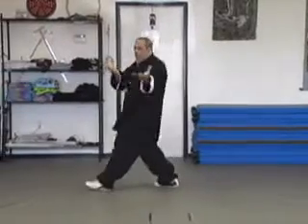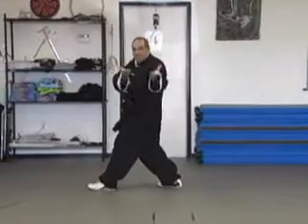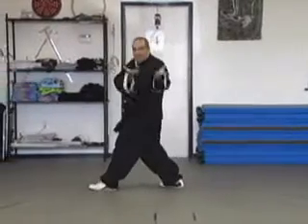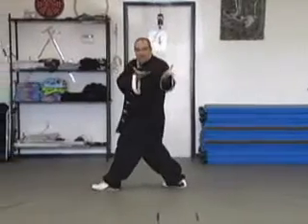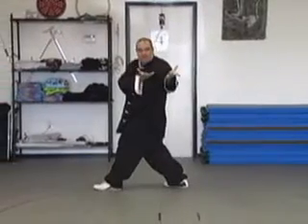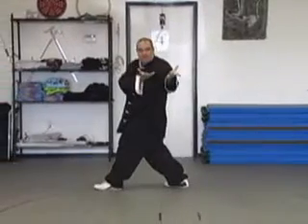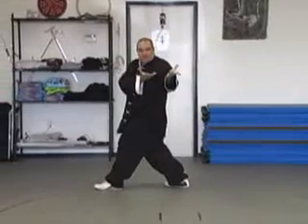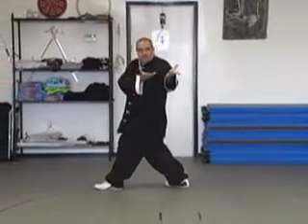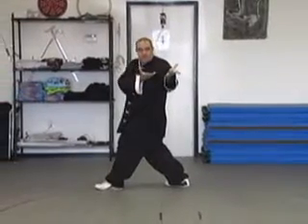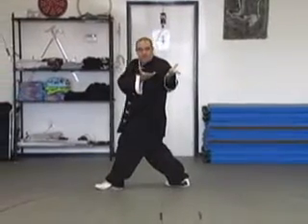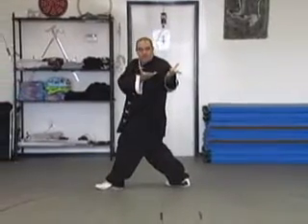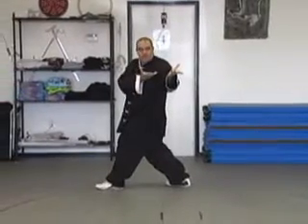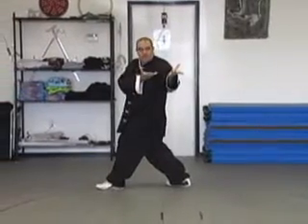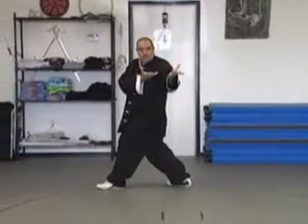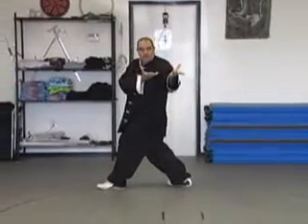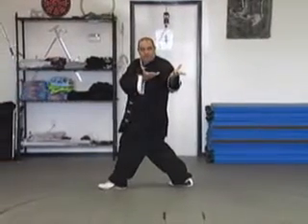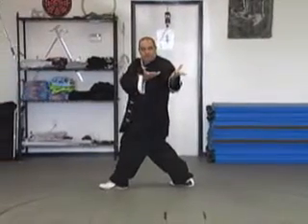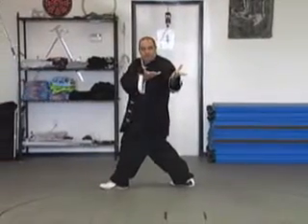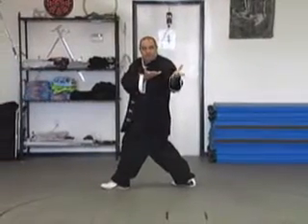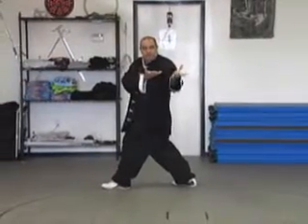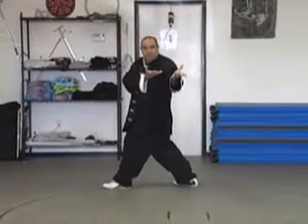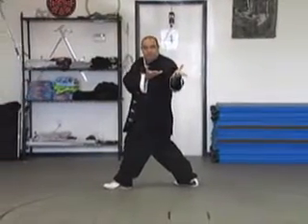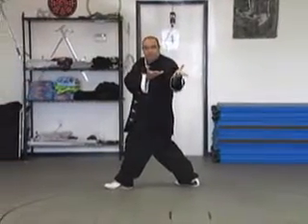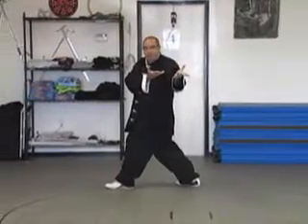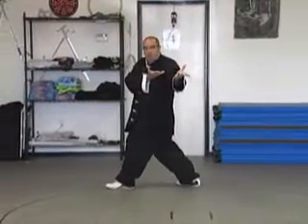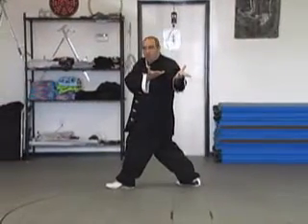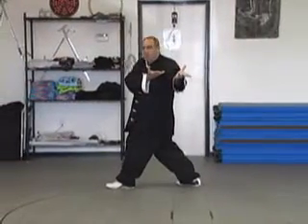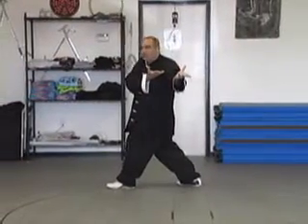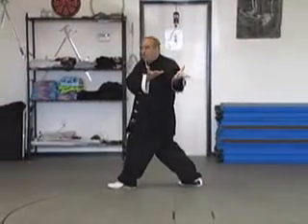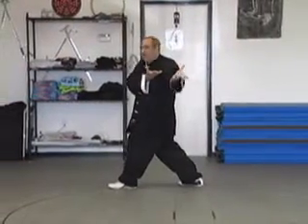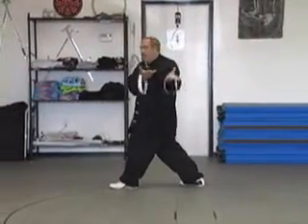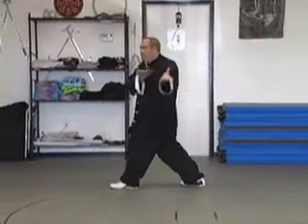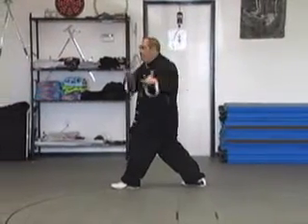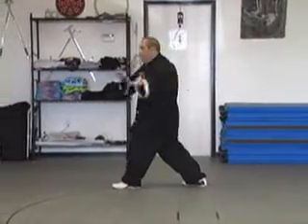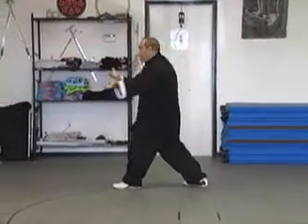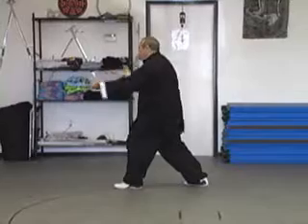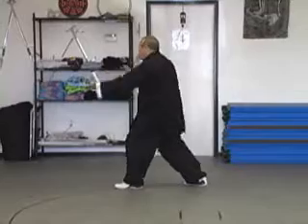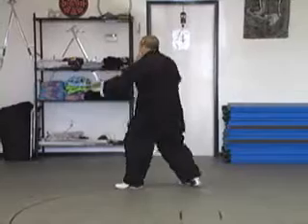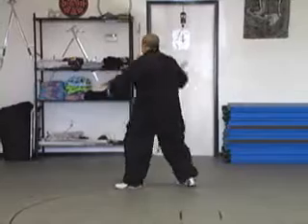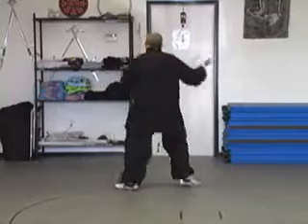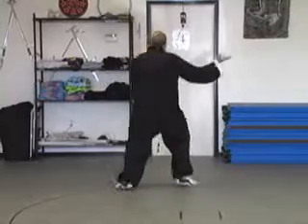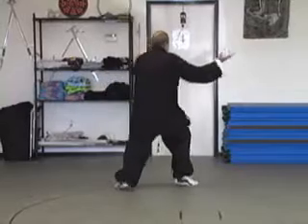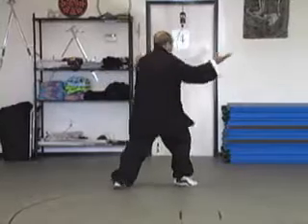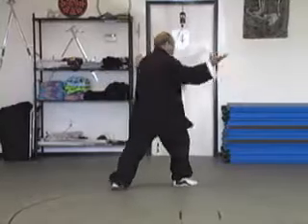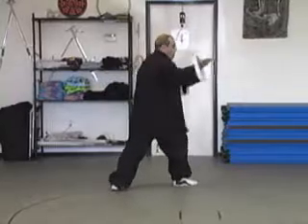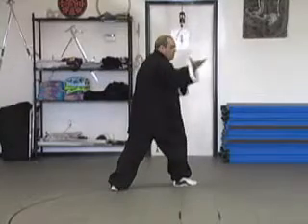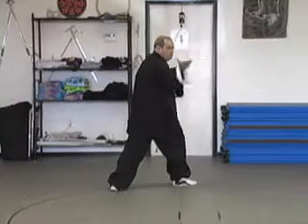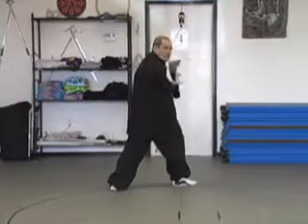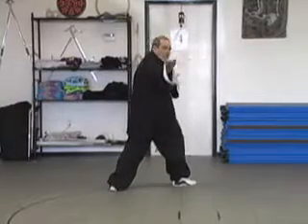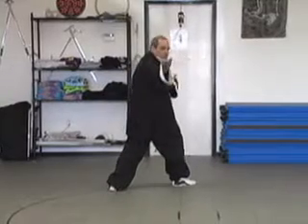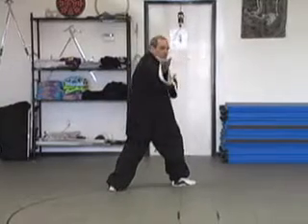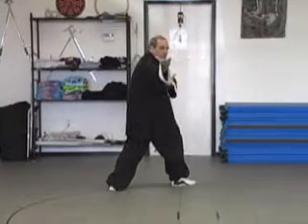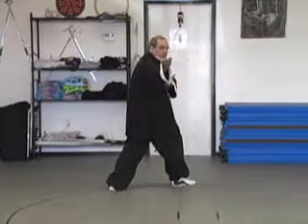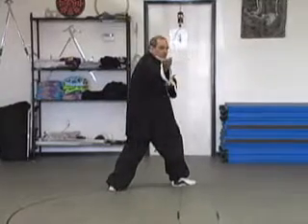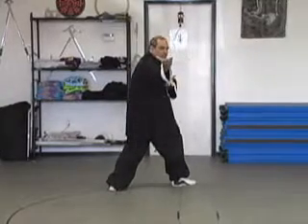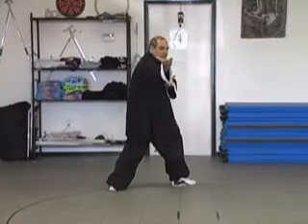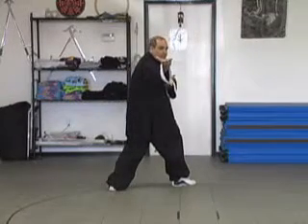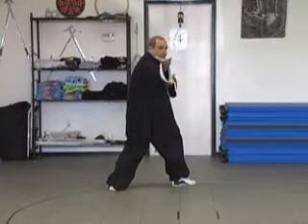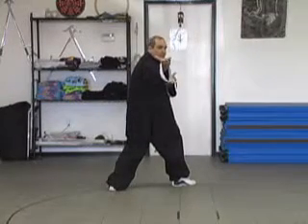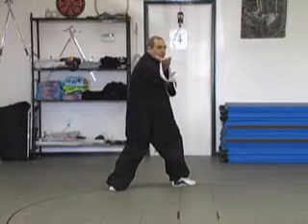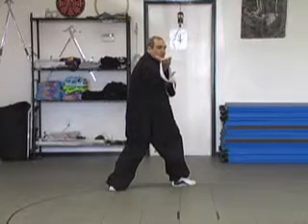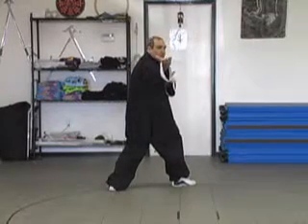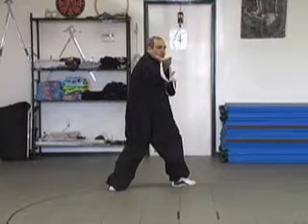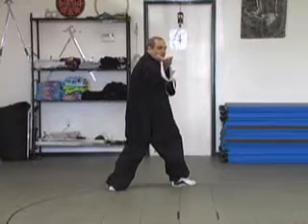We pivot on both toes — don't cross your feet — sweep to the center of the circle.